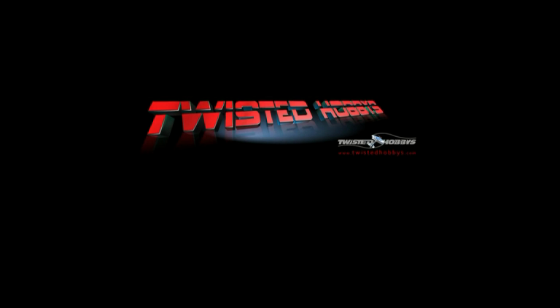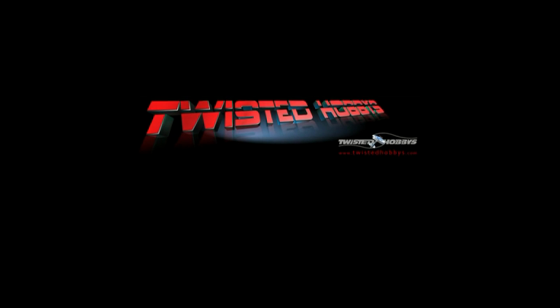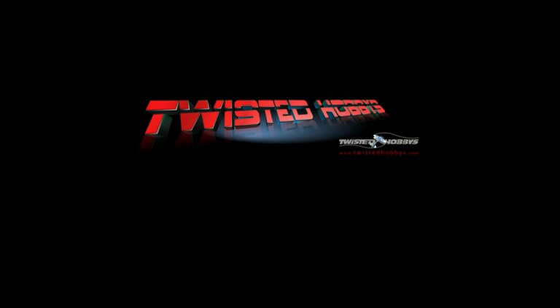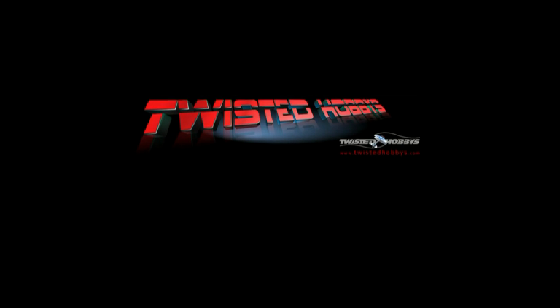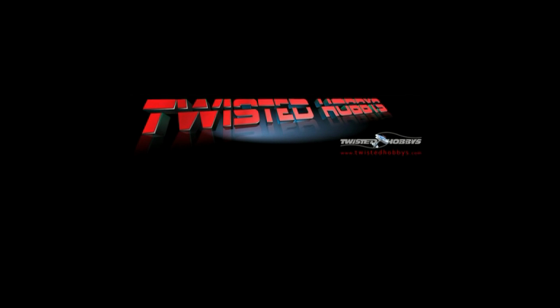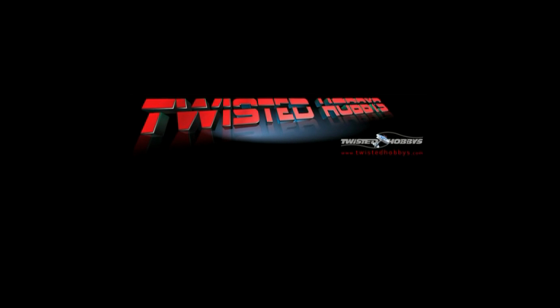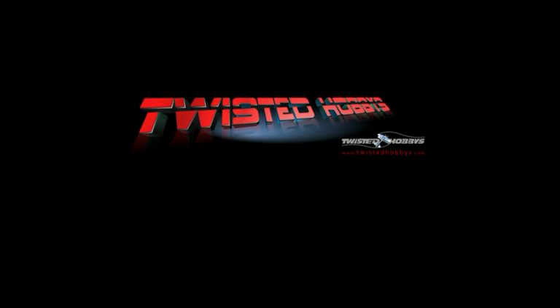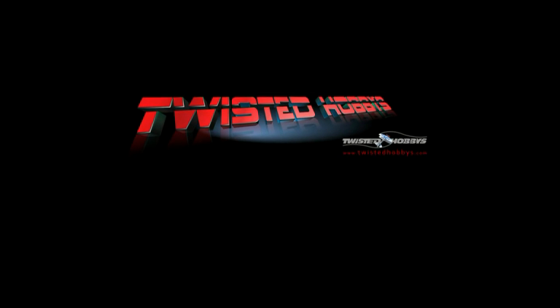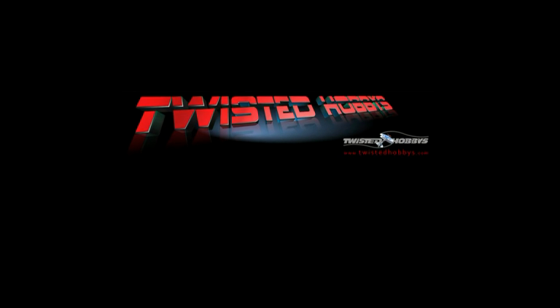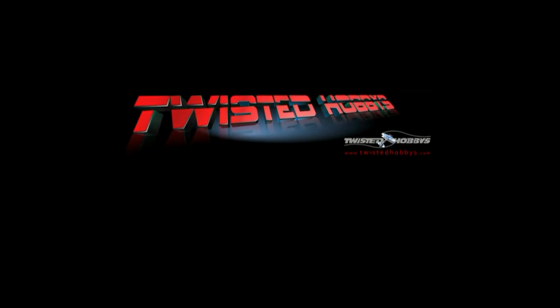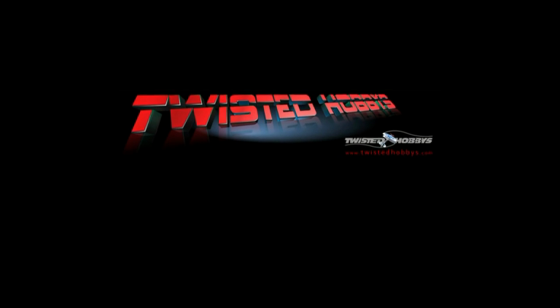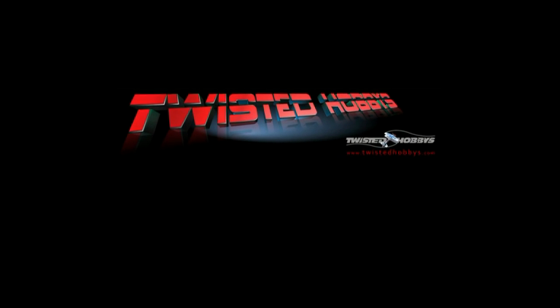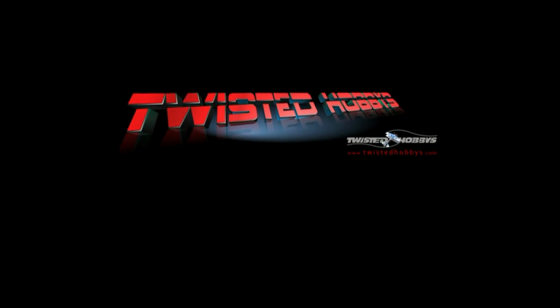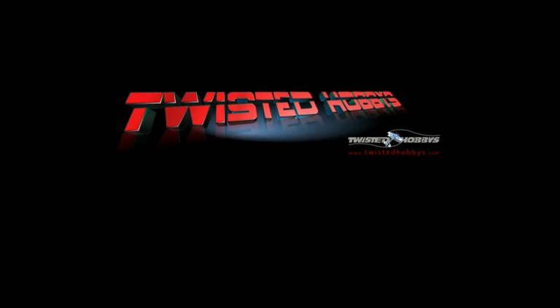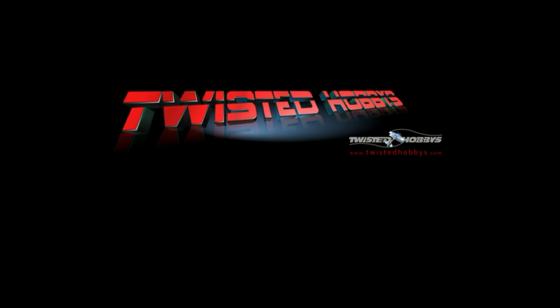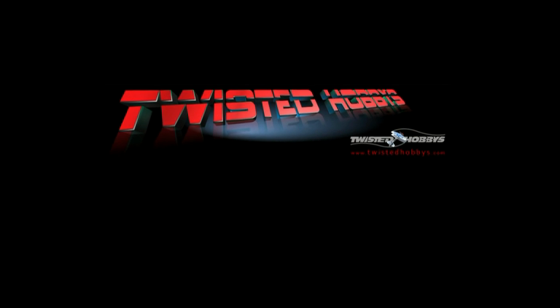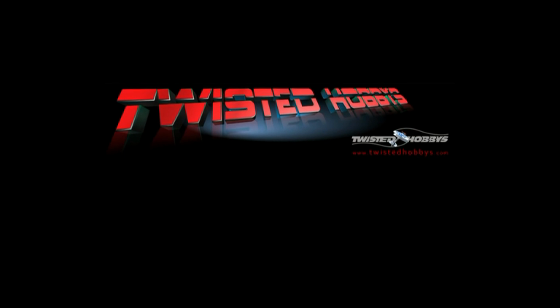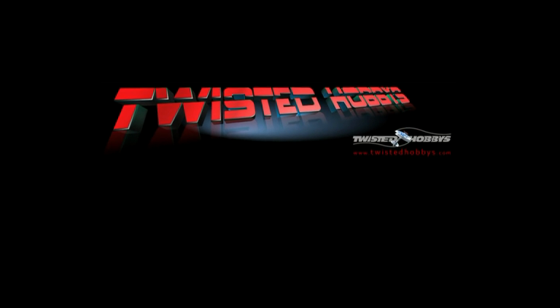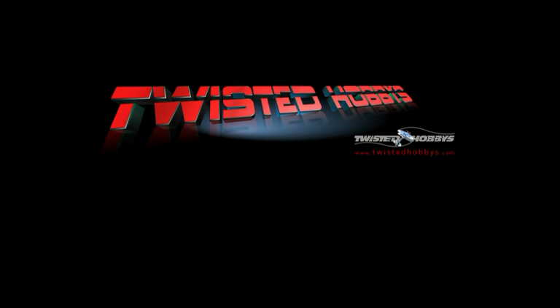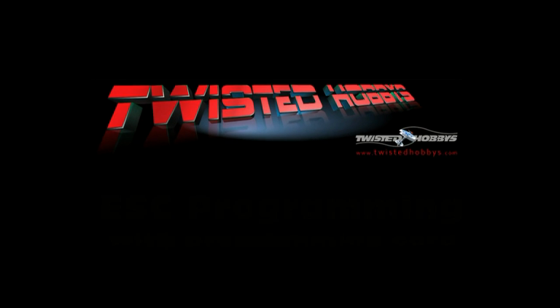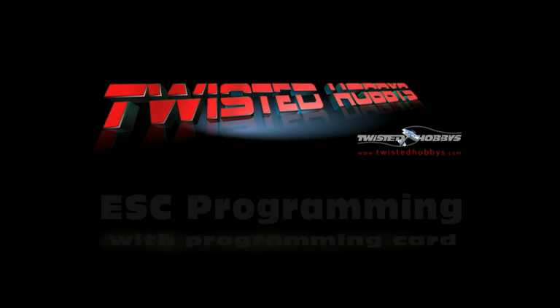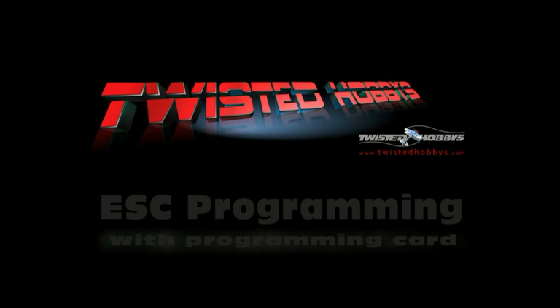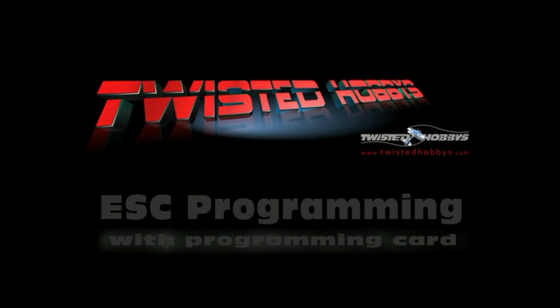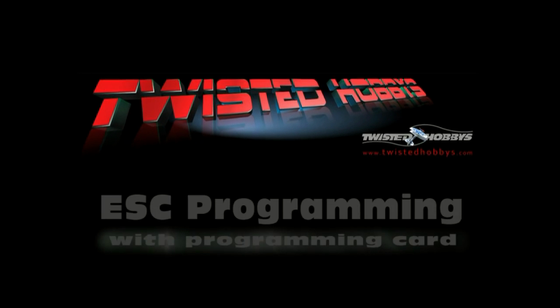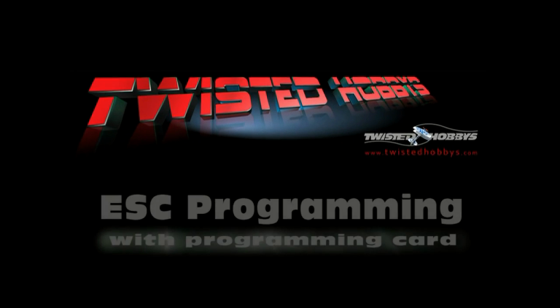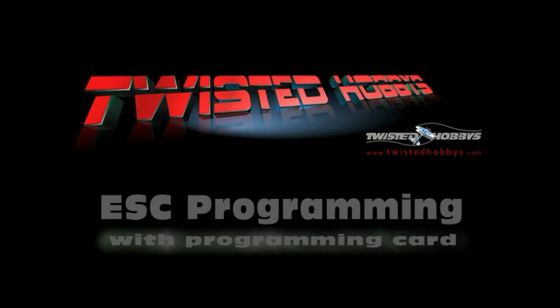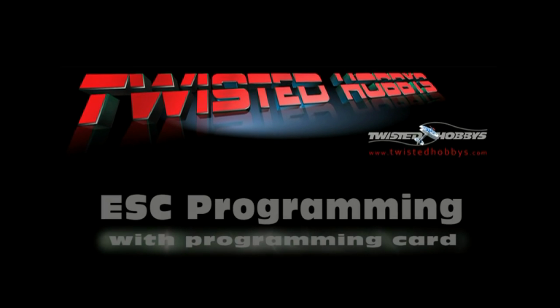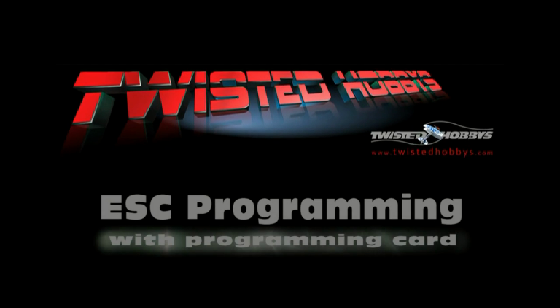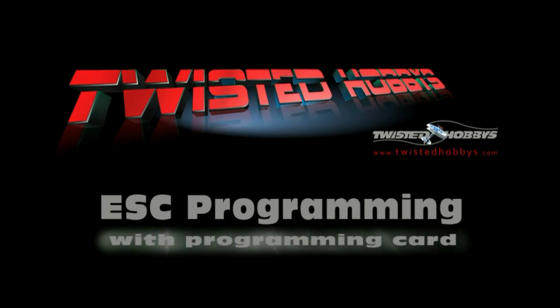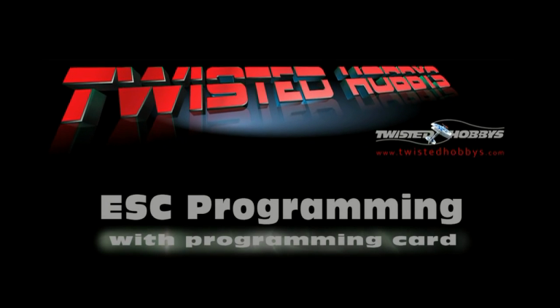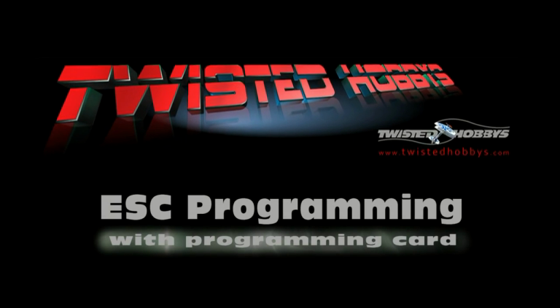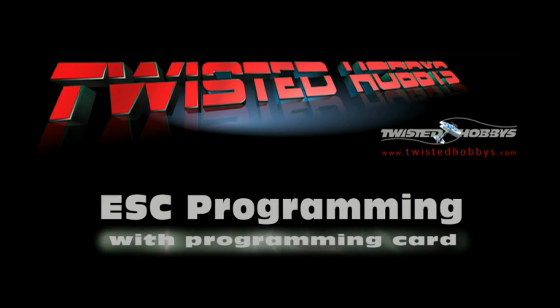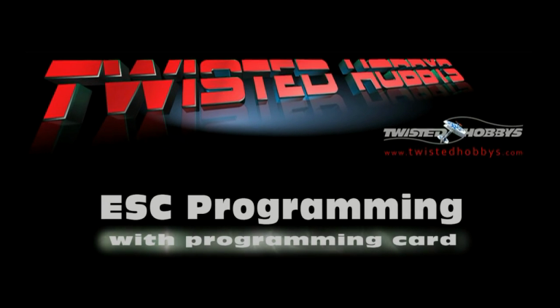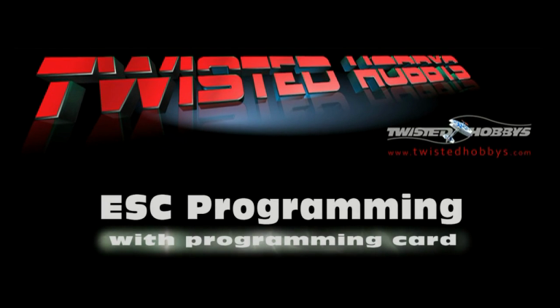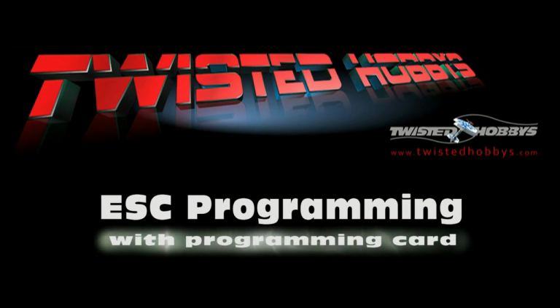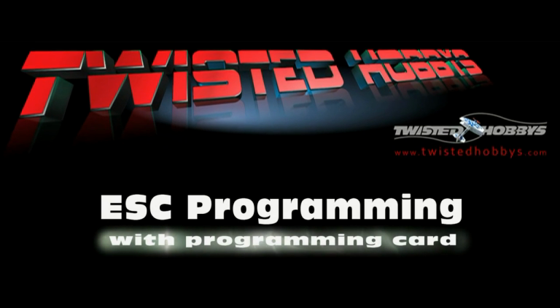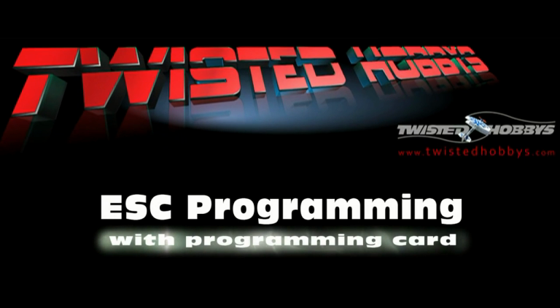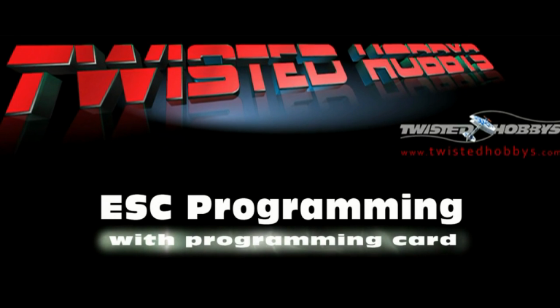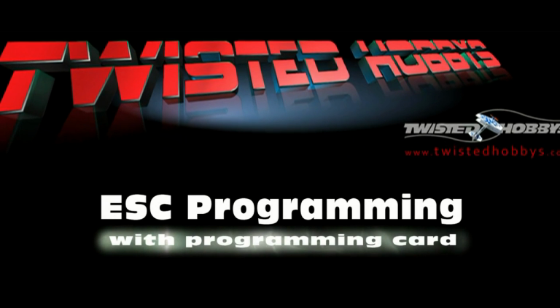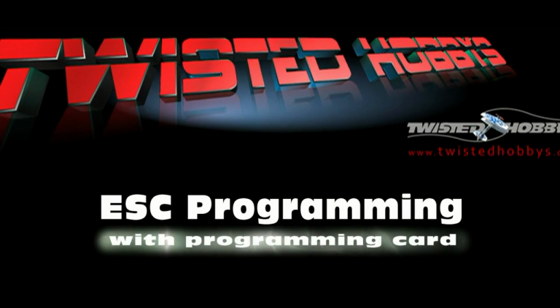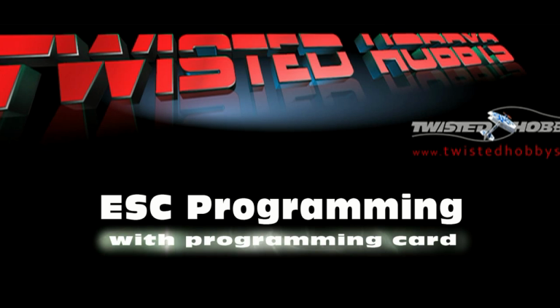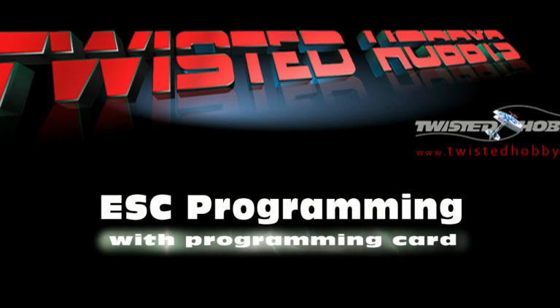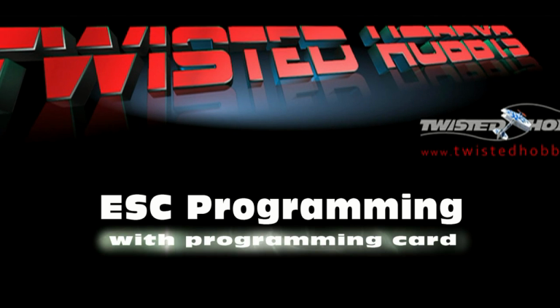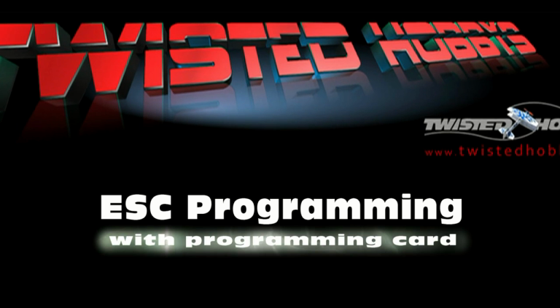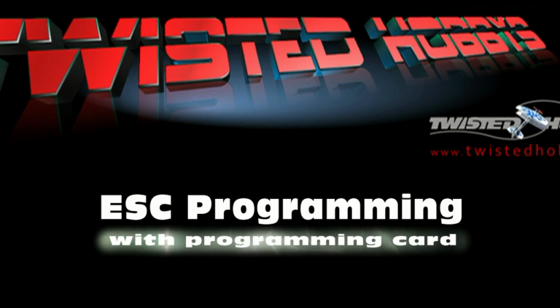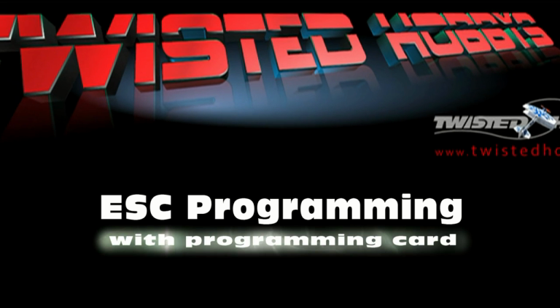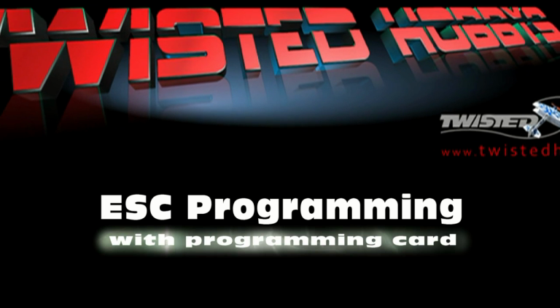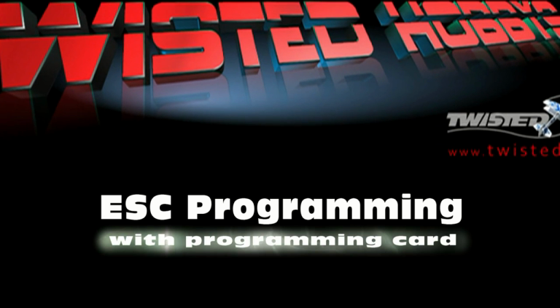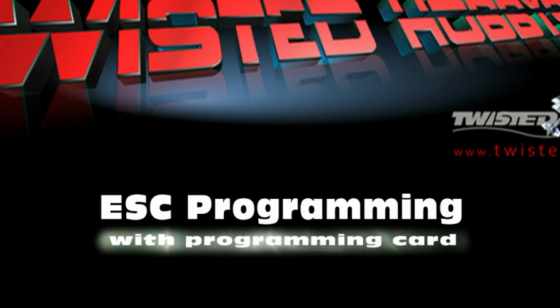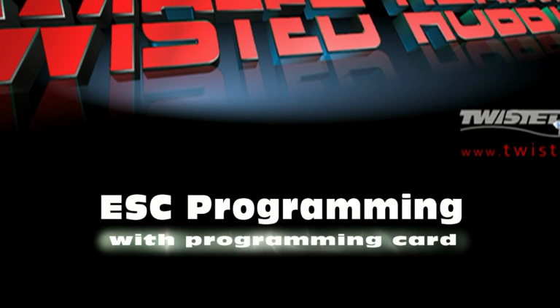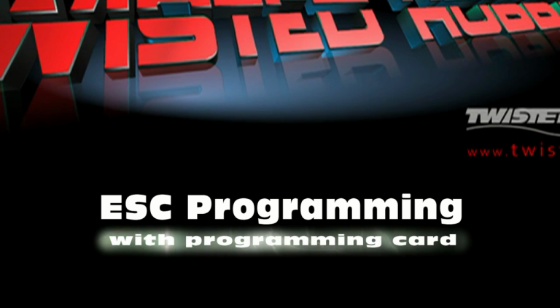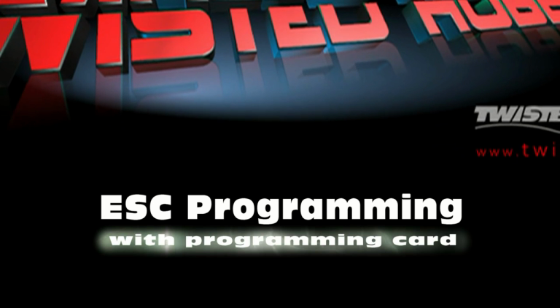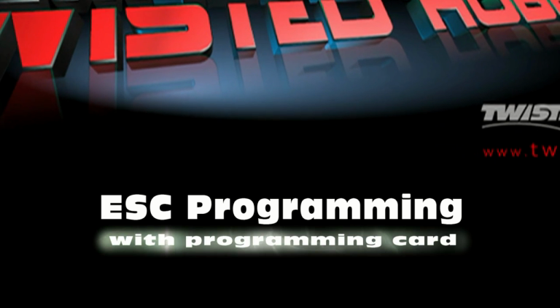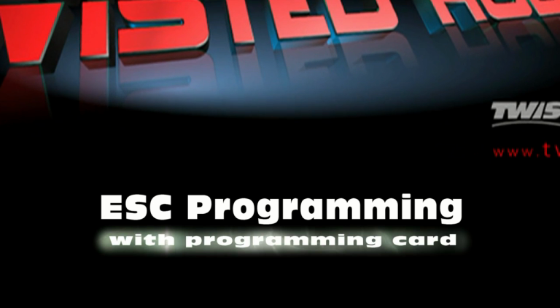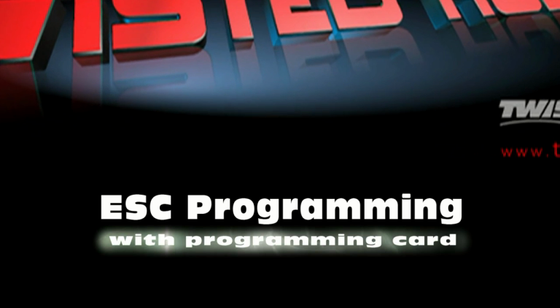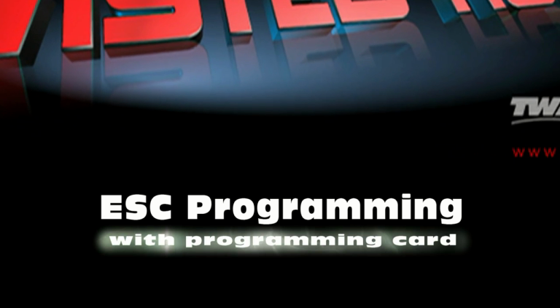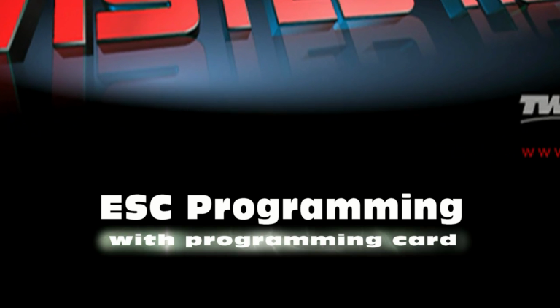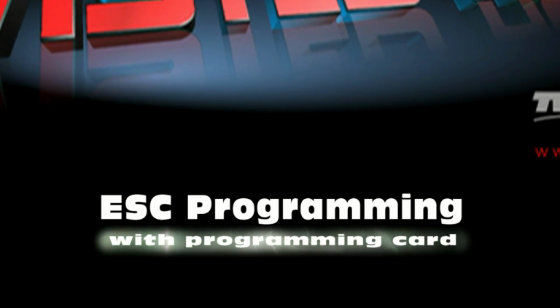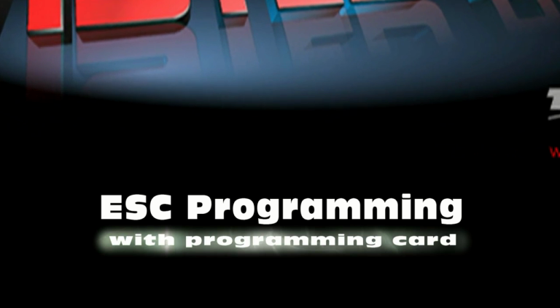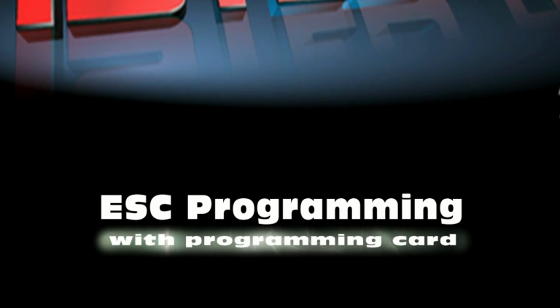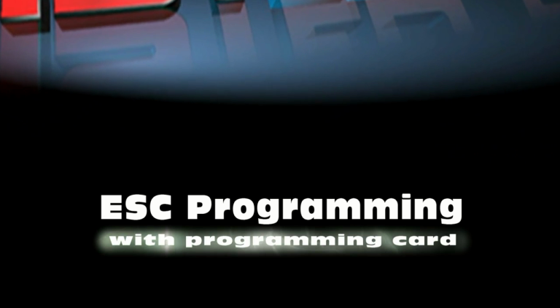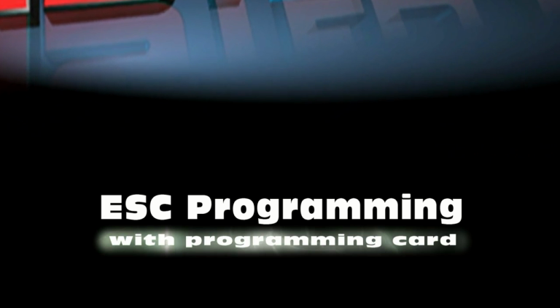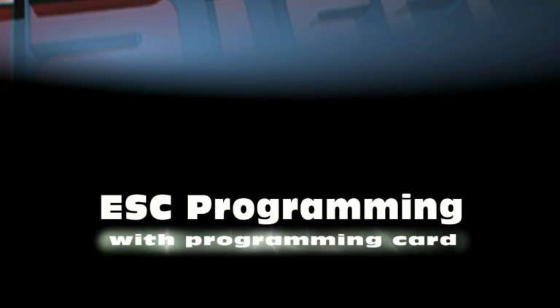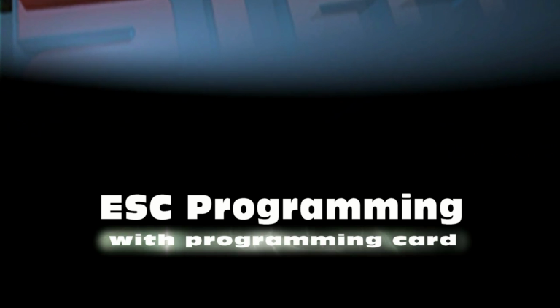Hello and welcome to Twisted Hobbies. Today we're going to program a Twisted Hobbies speed control via the Twisted Hobbies programming card.